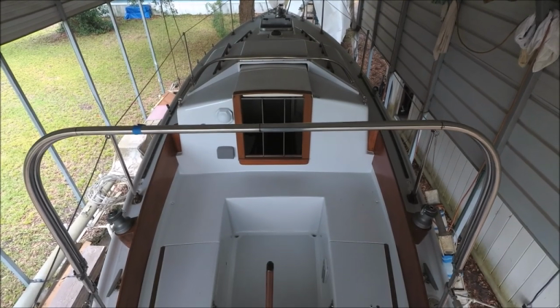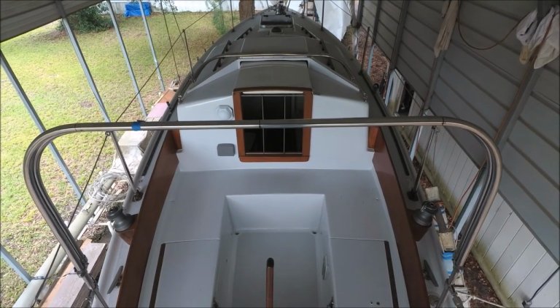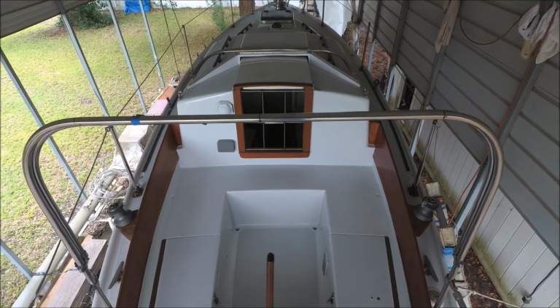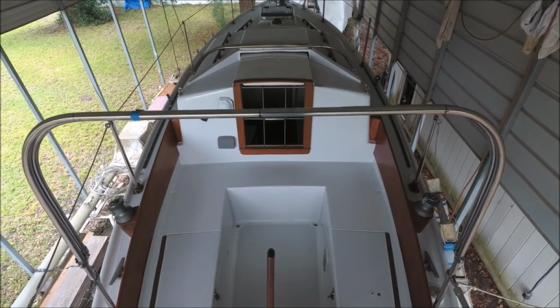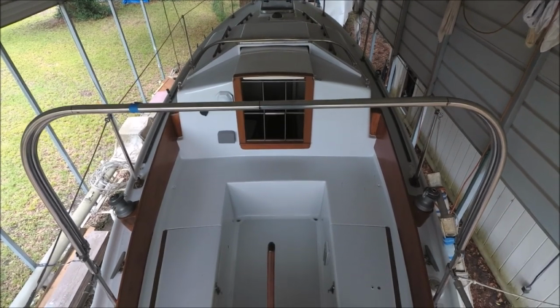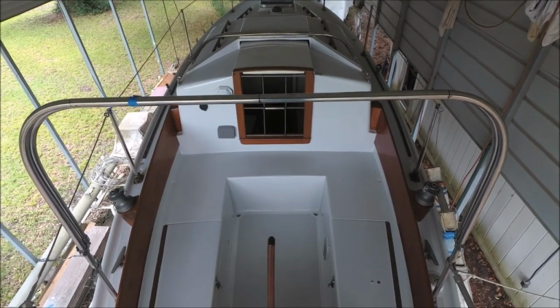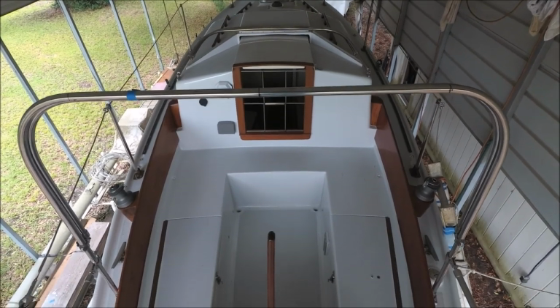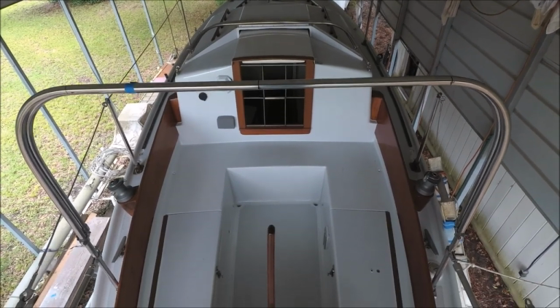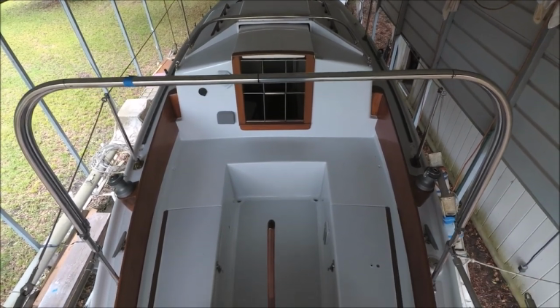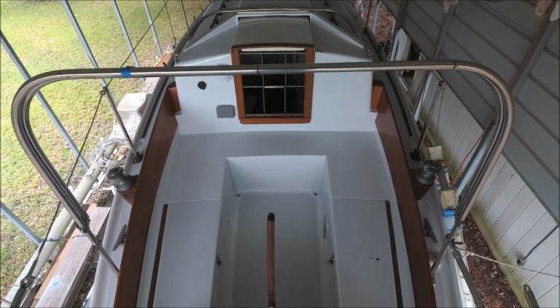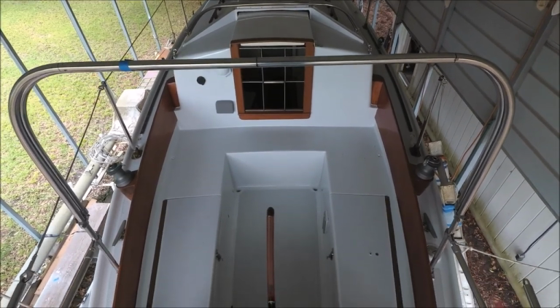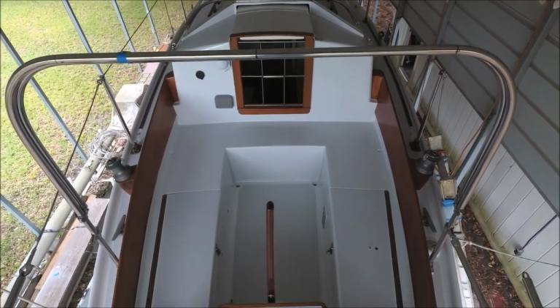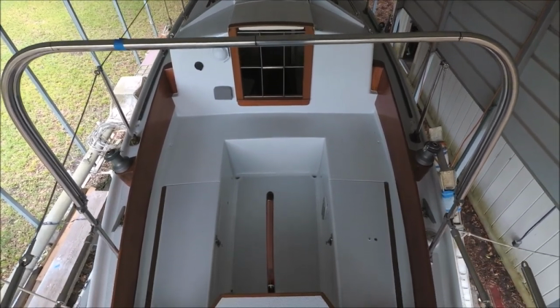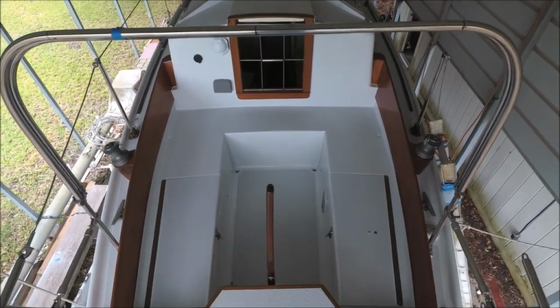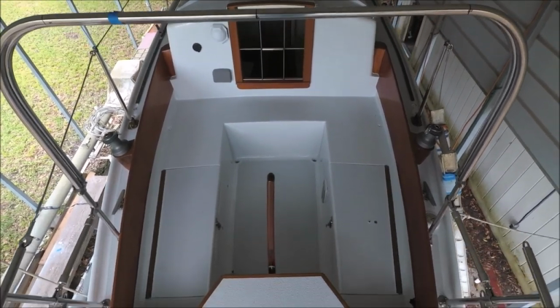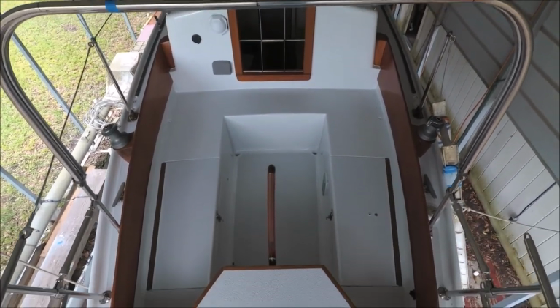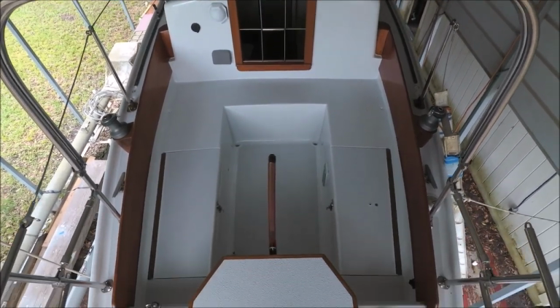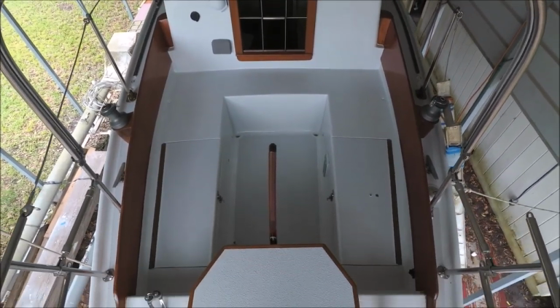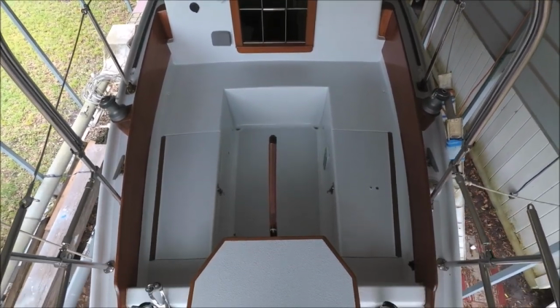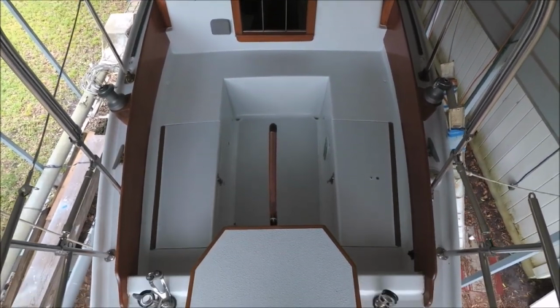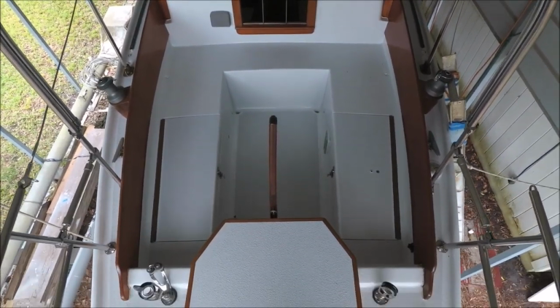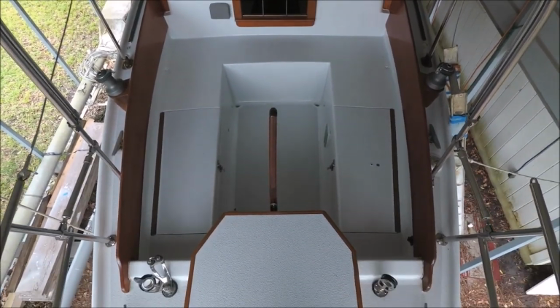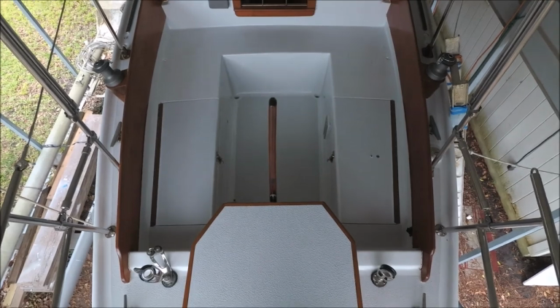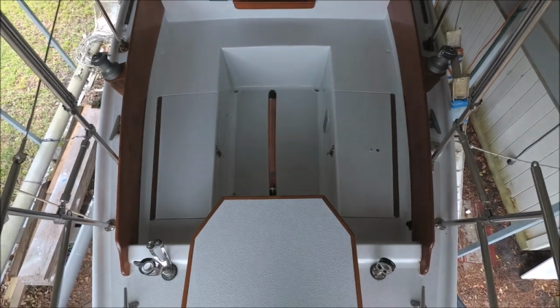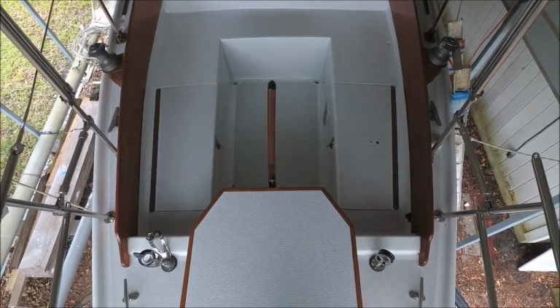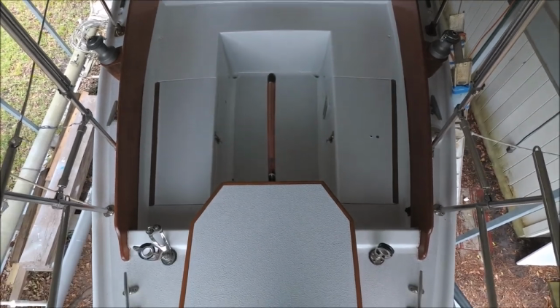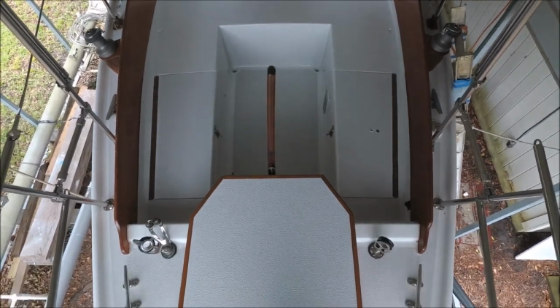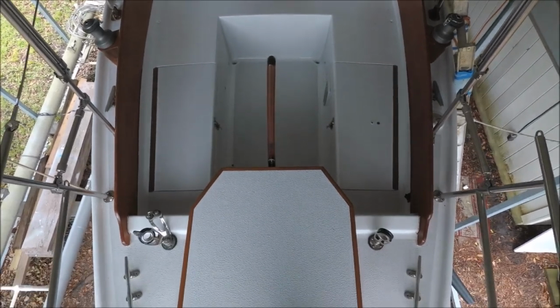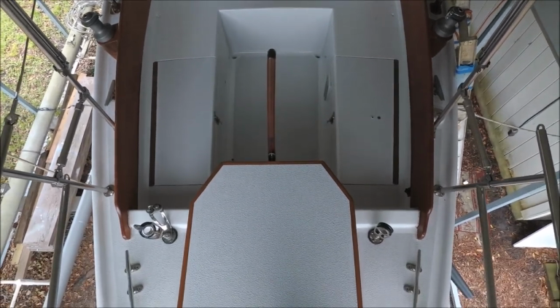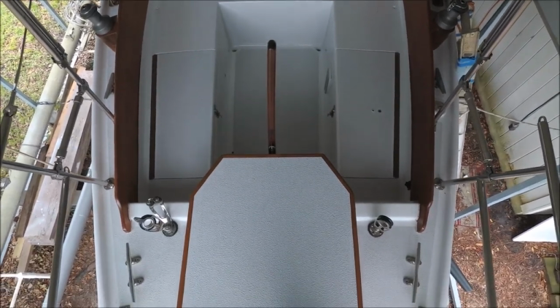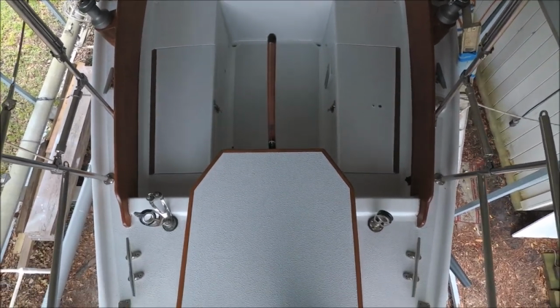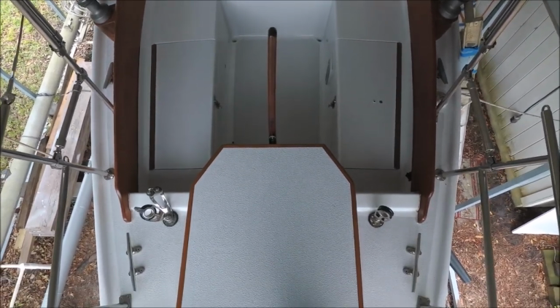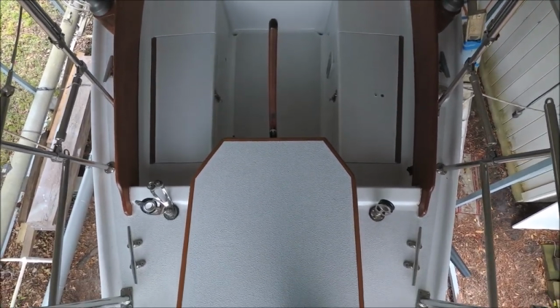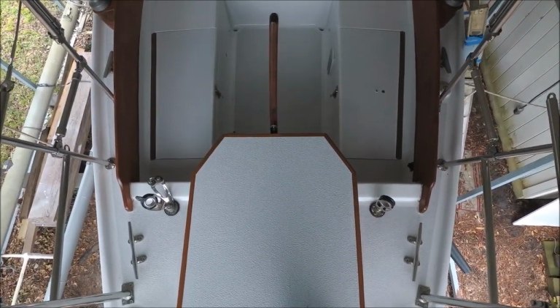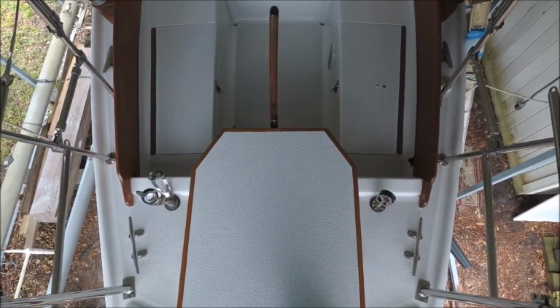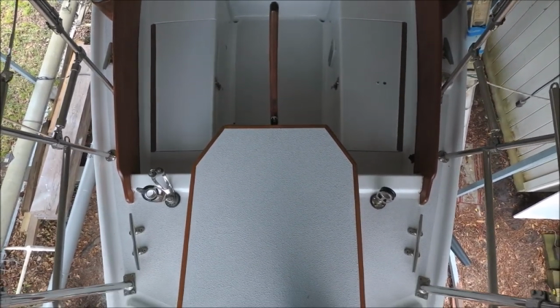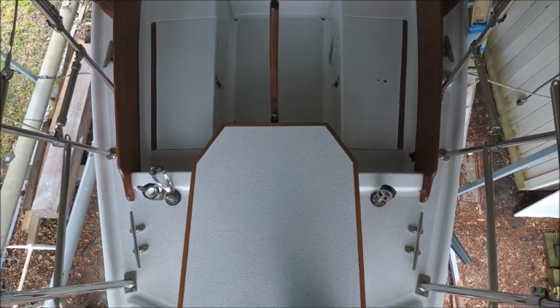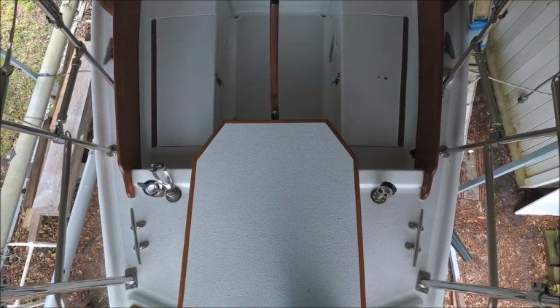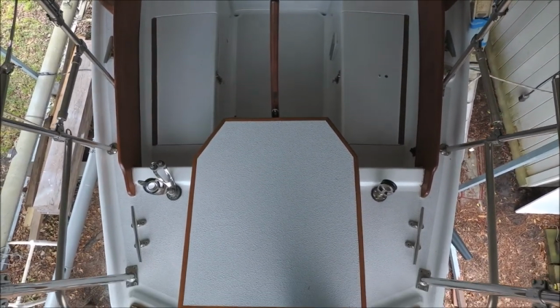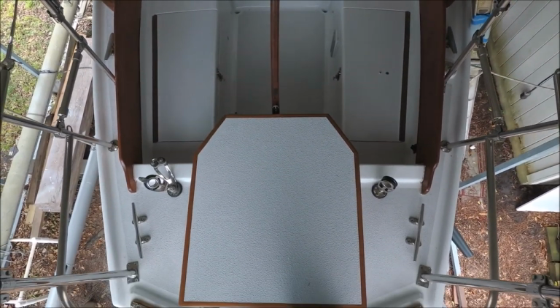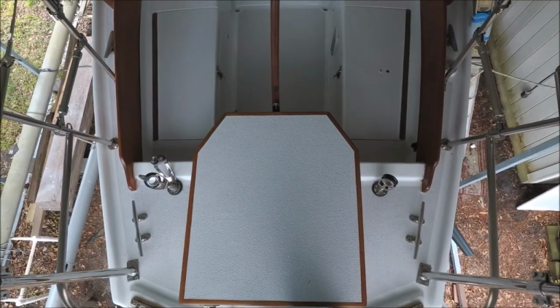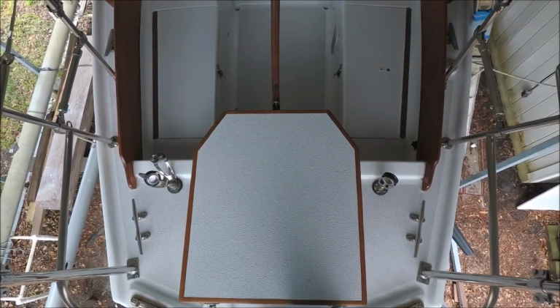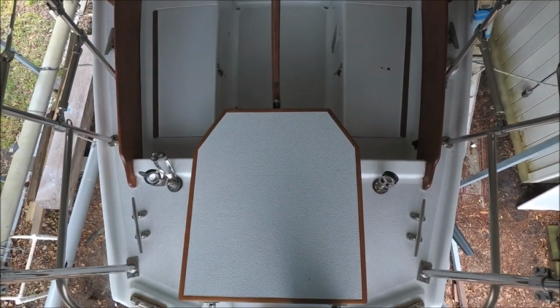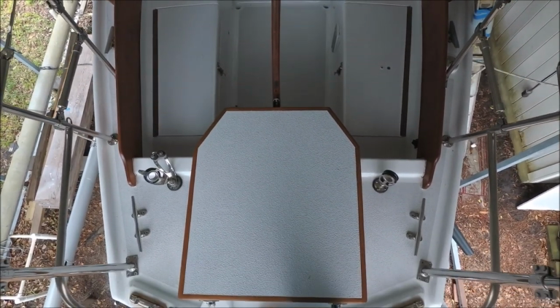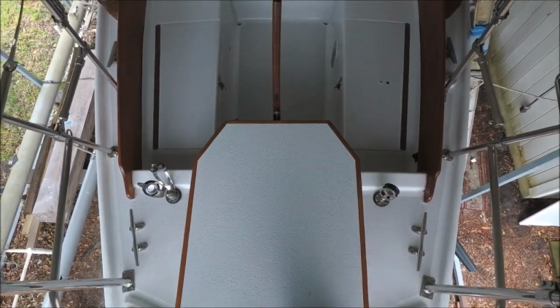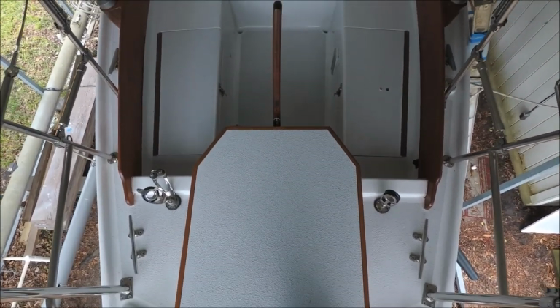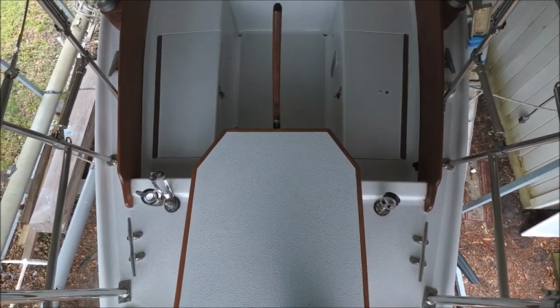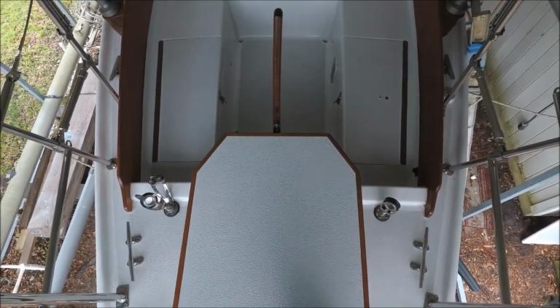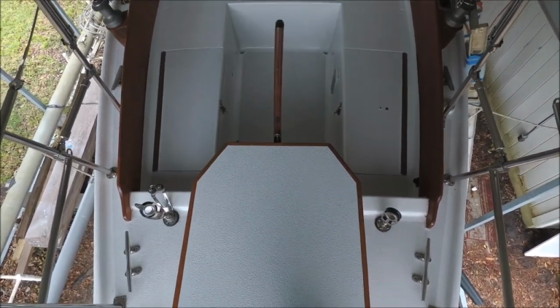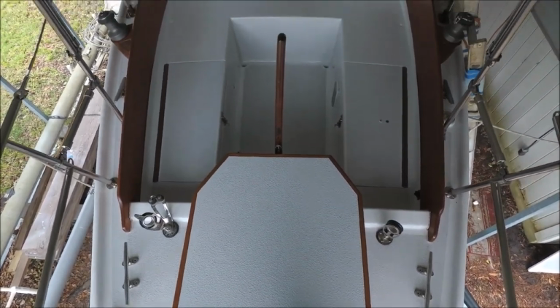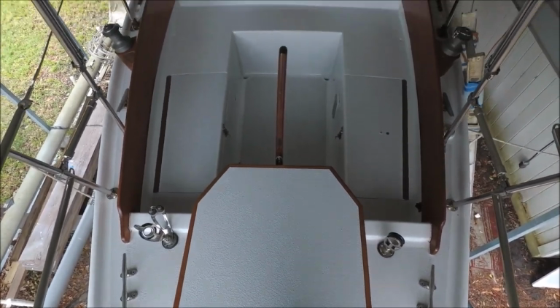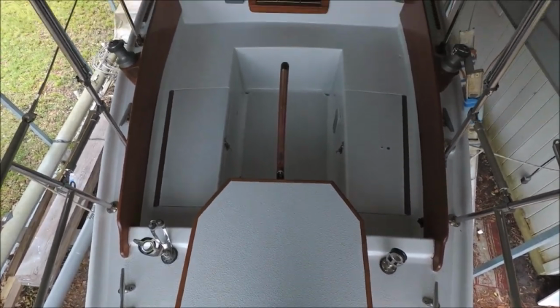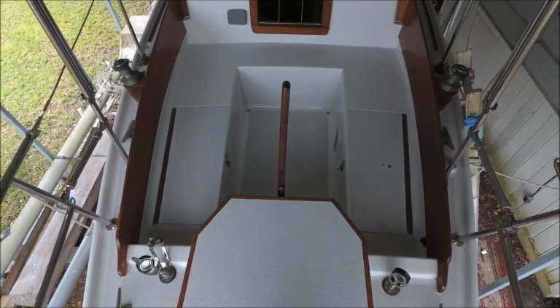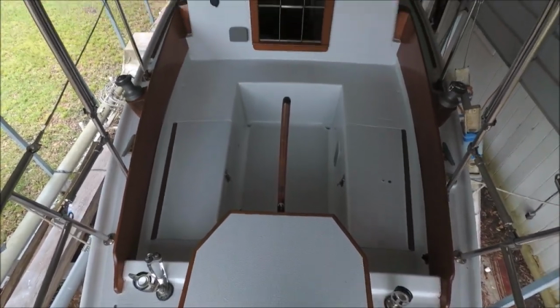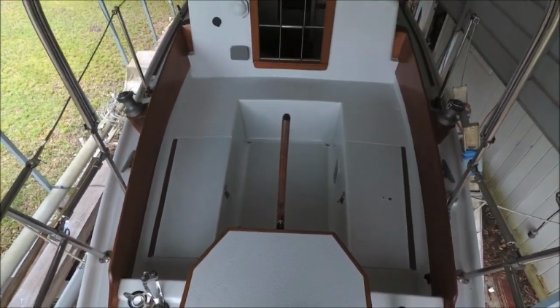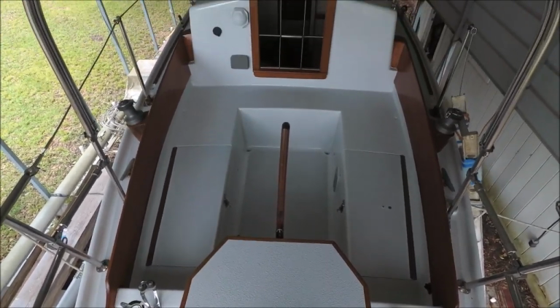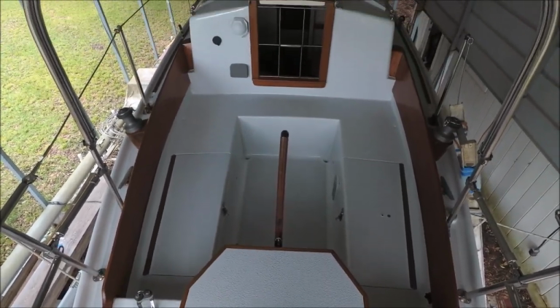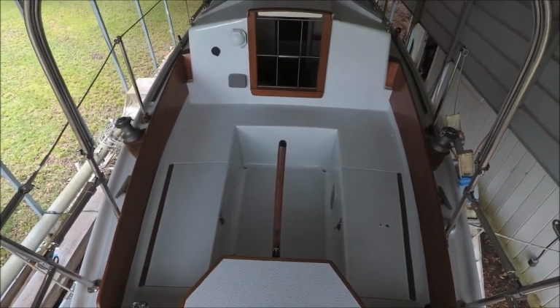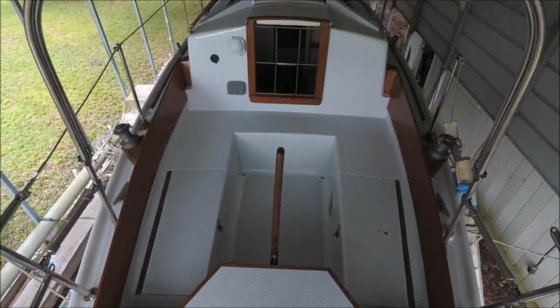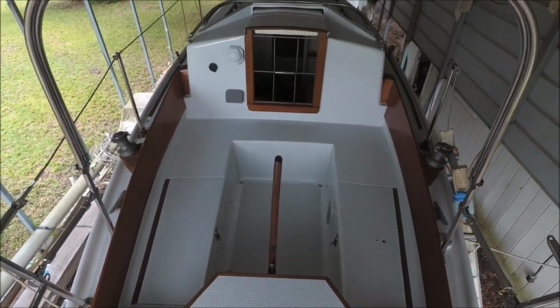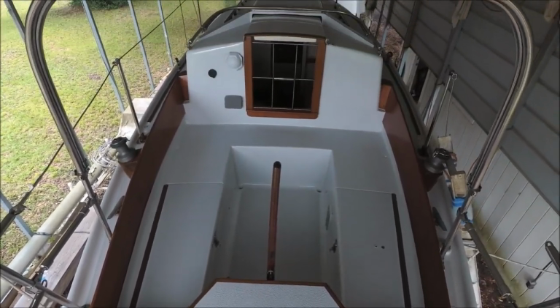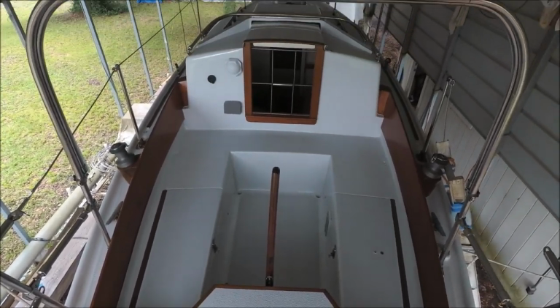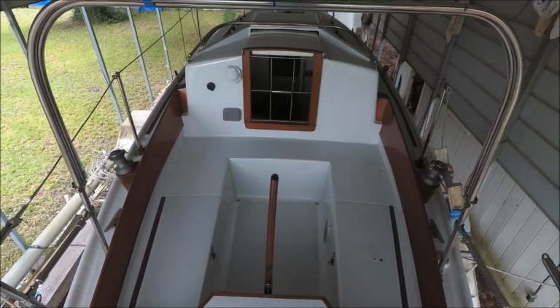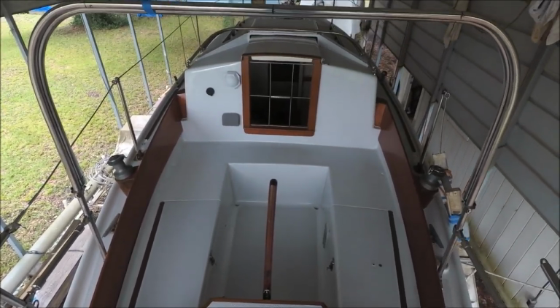We've got all the deck hardware installed now. Let's take a look back and see how it all came together.